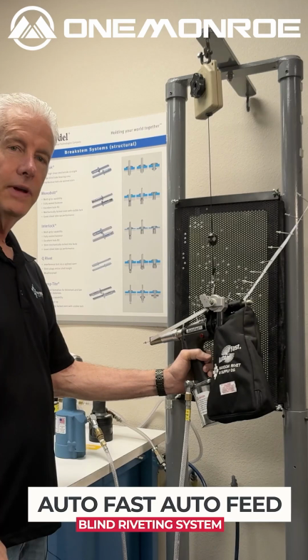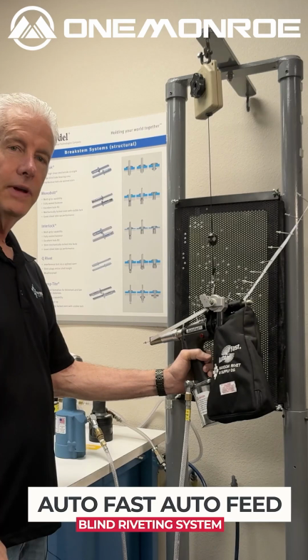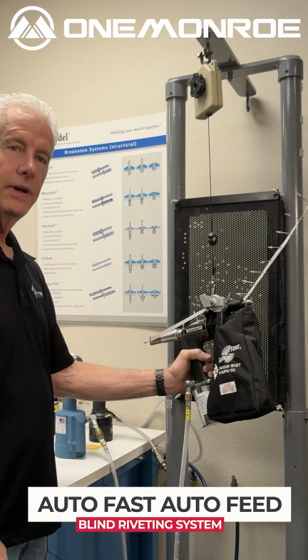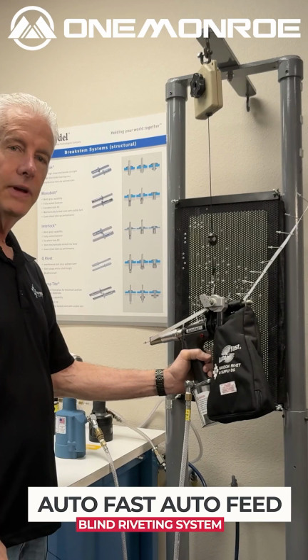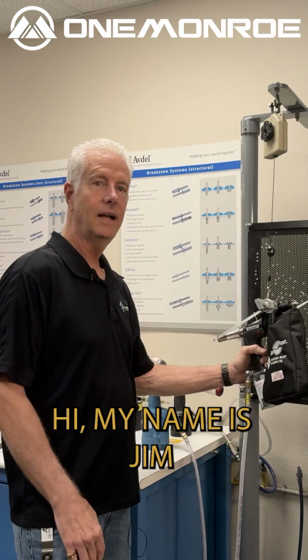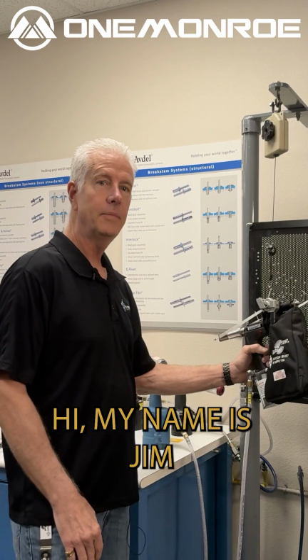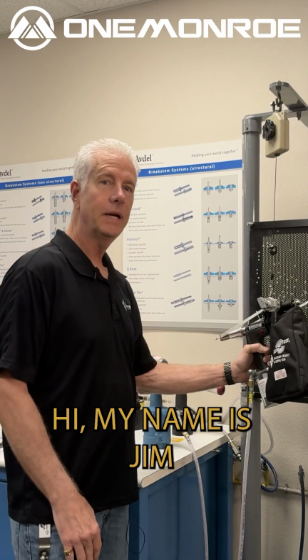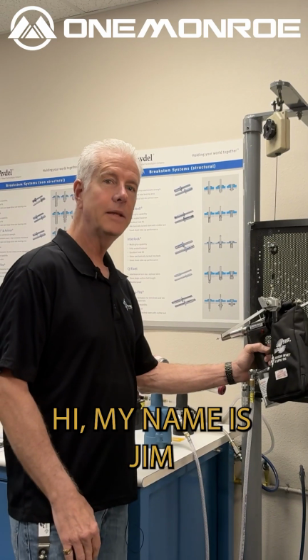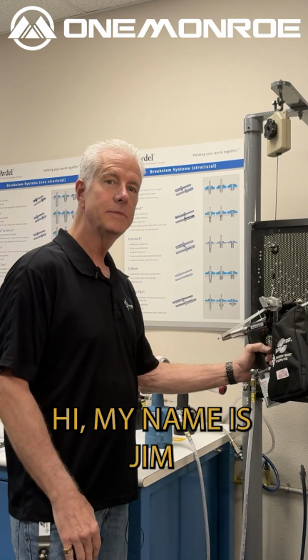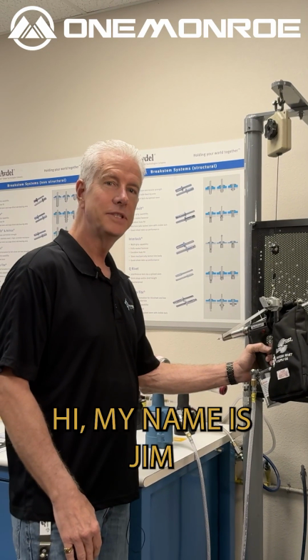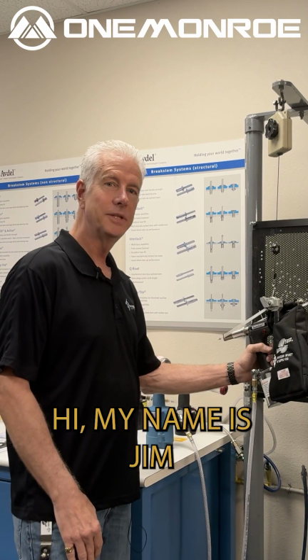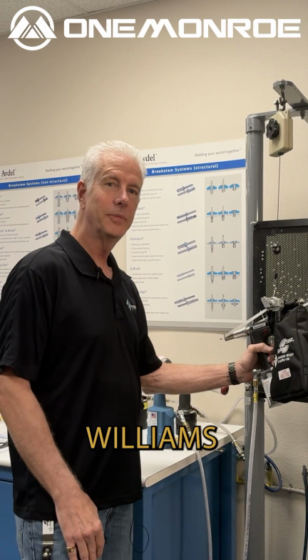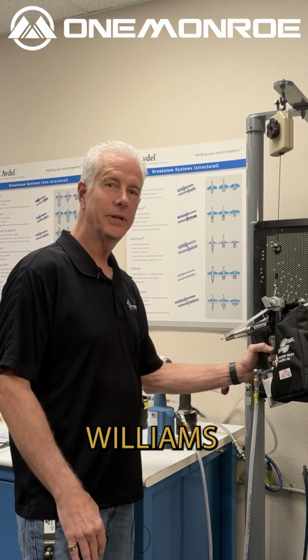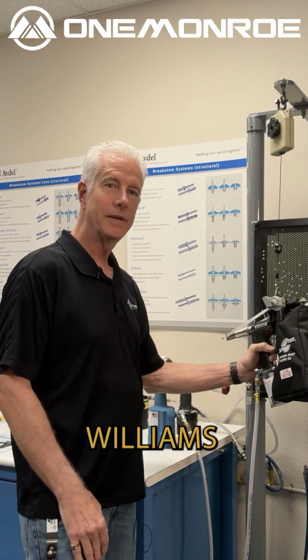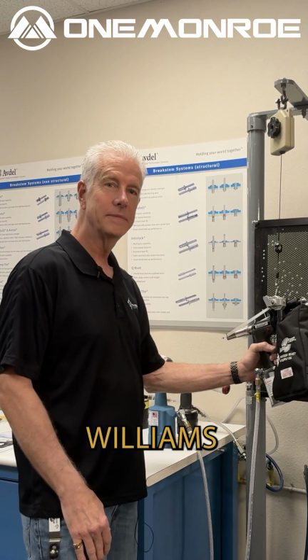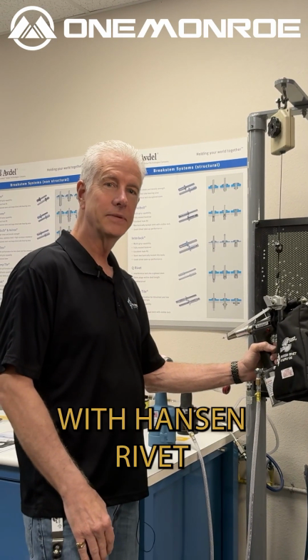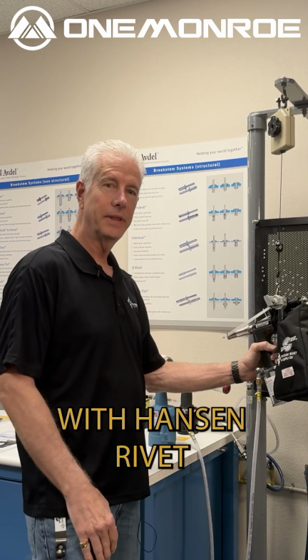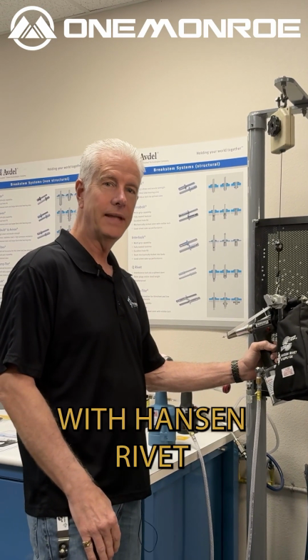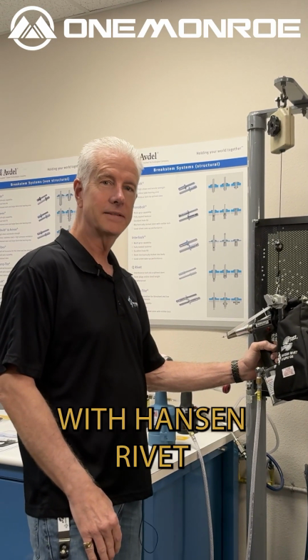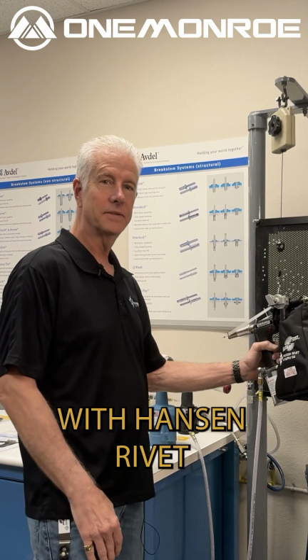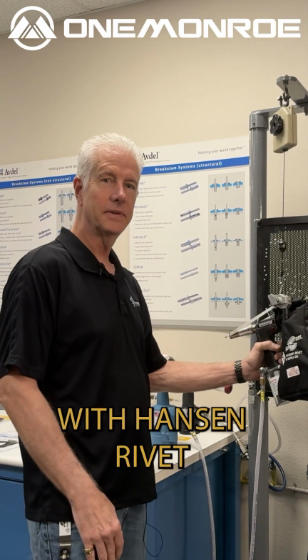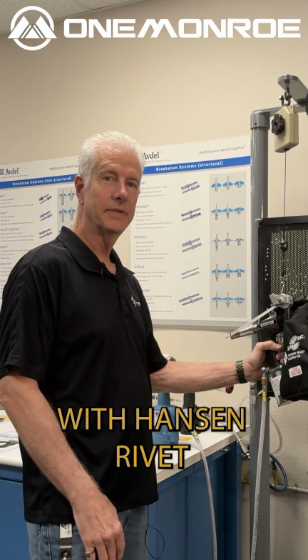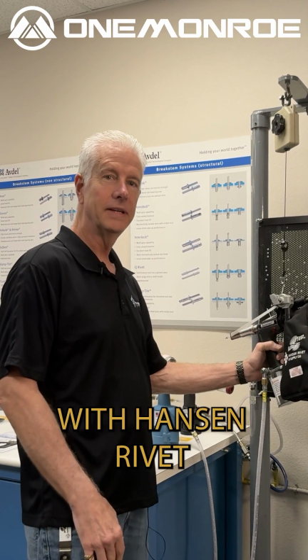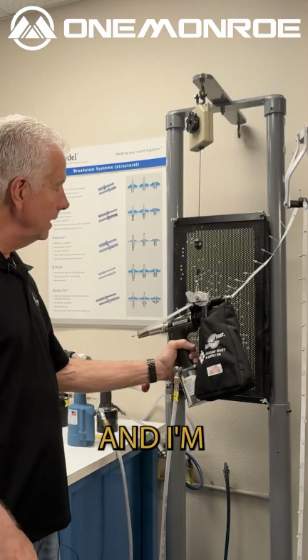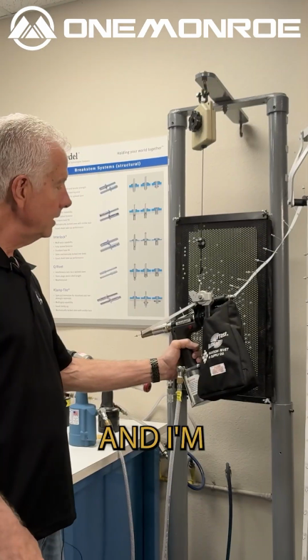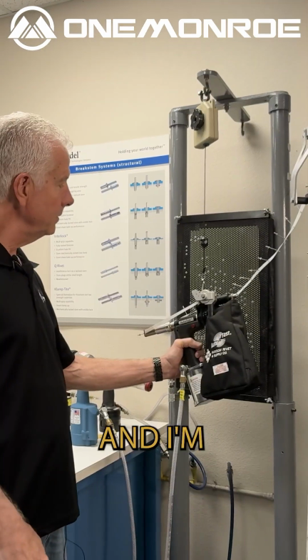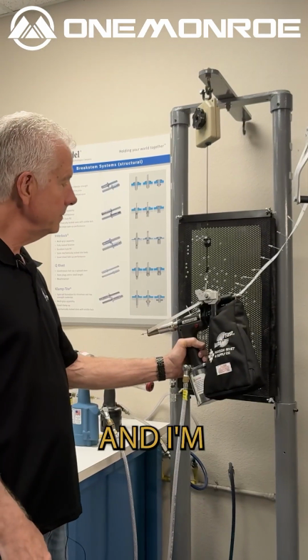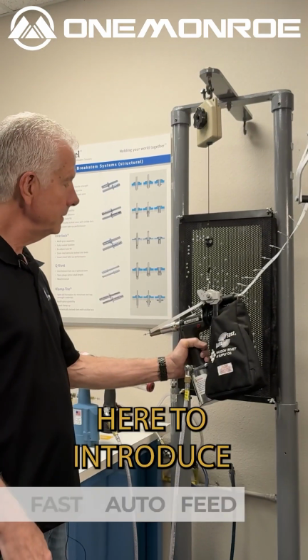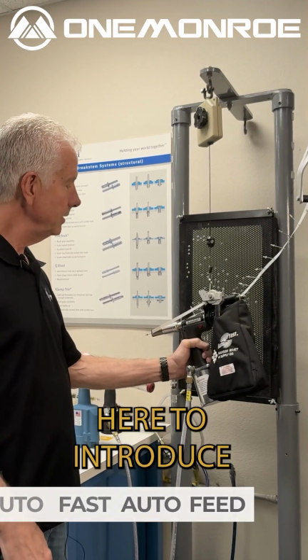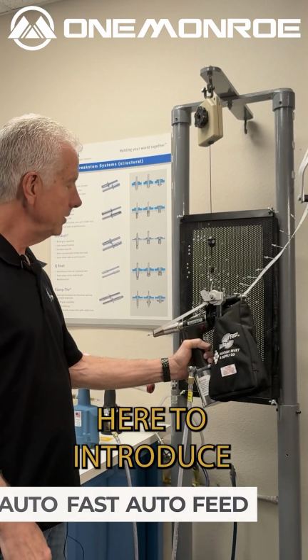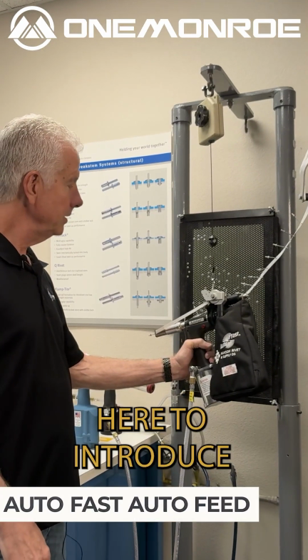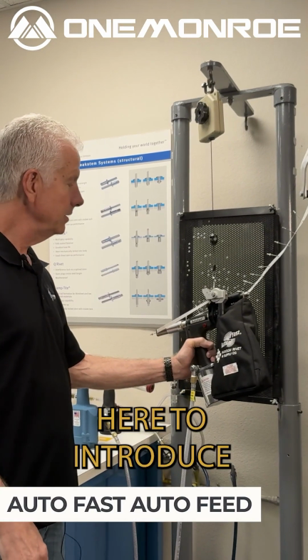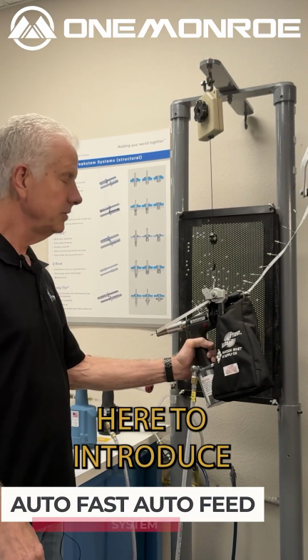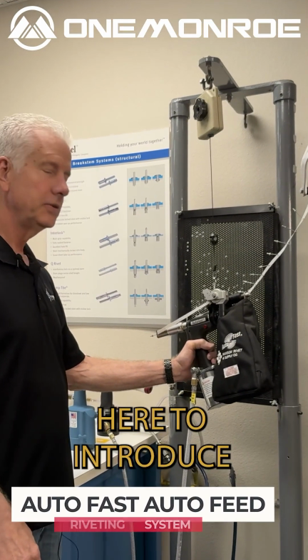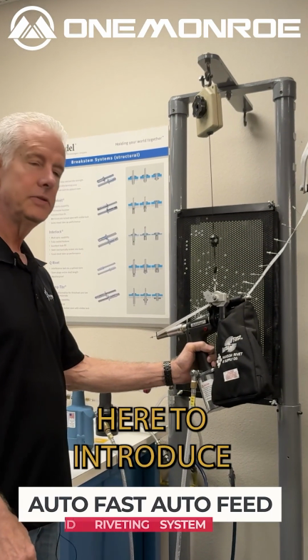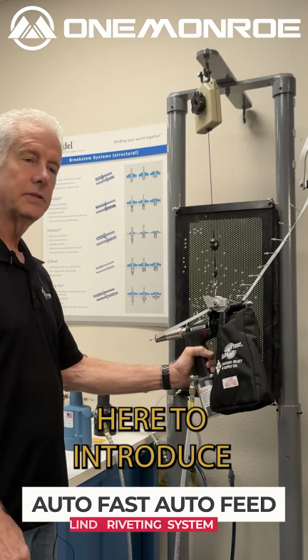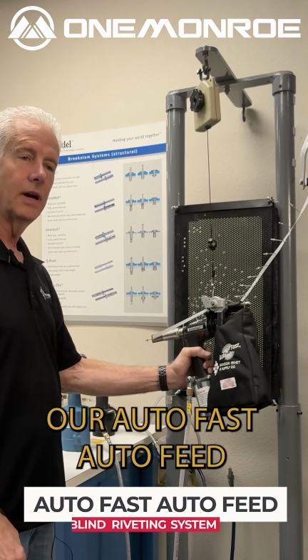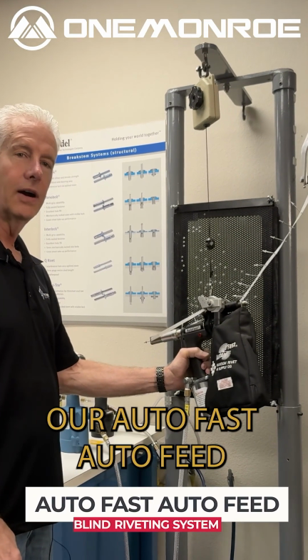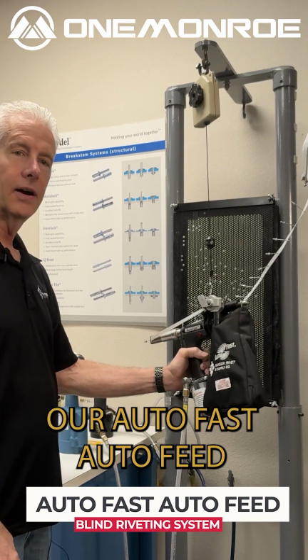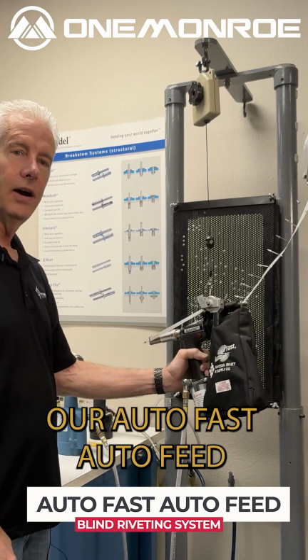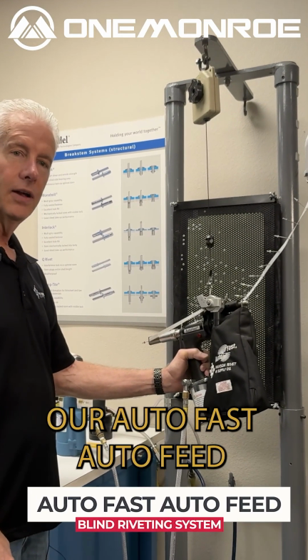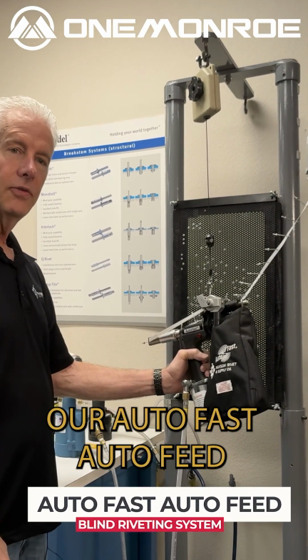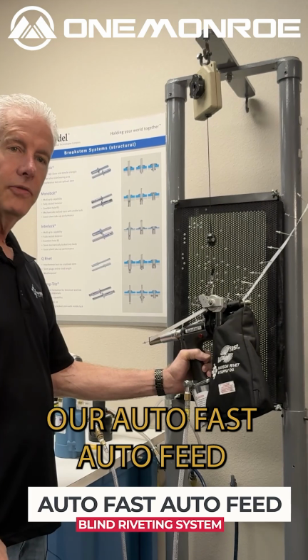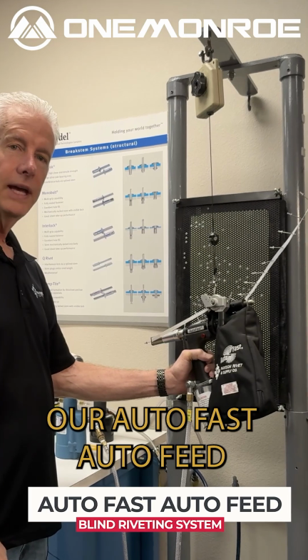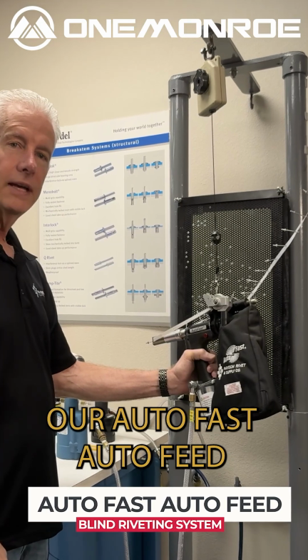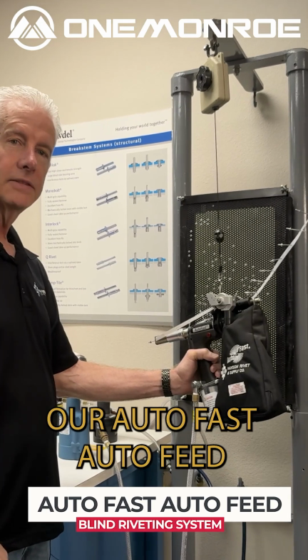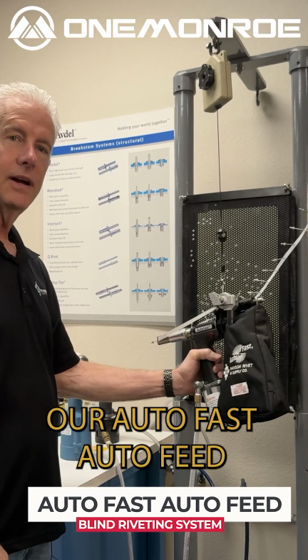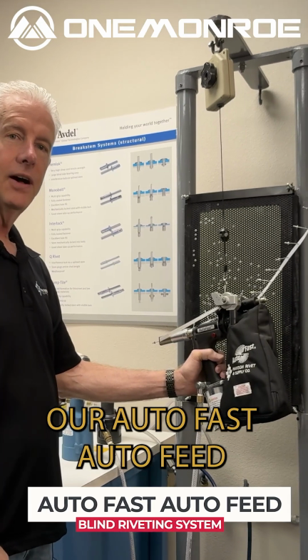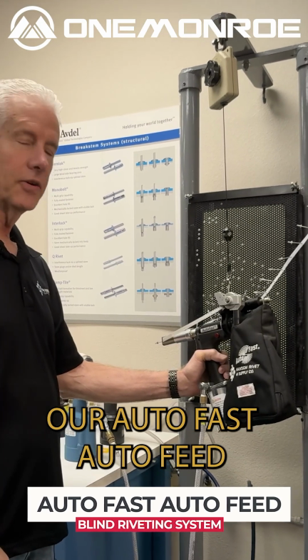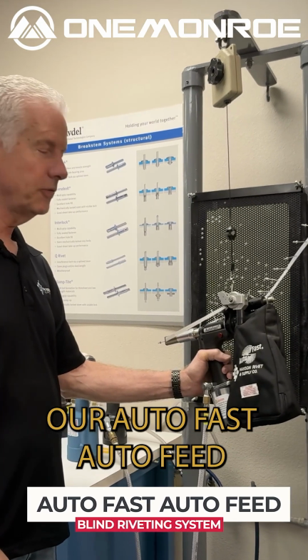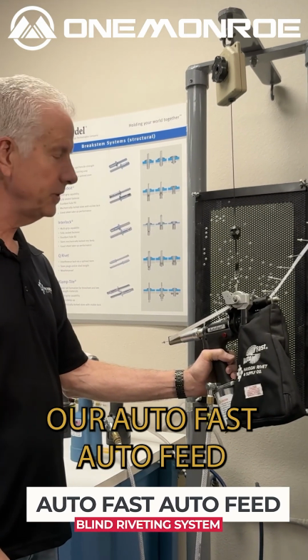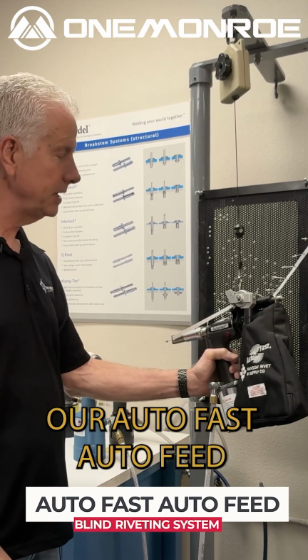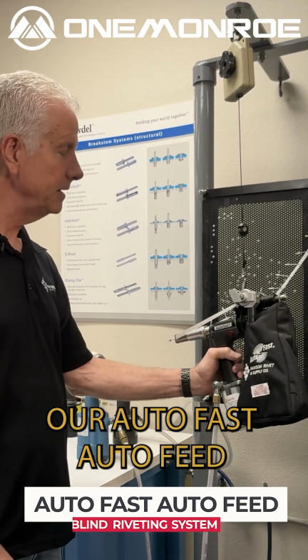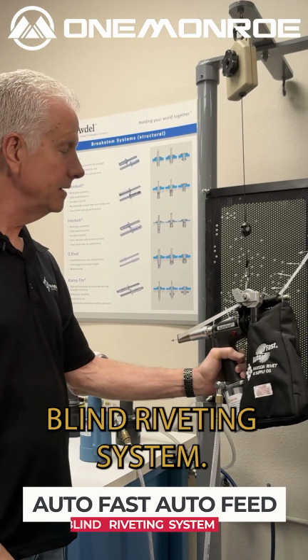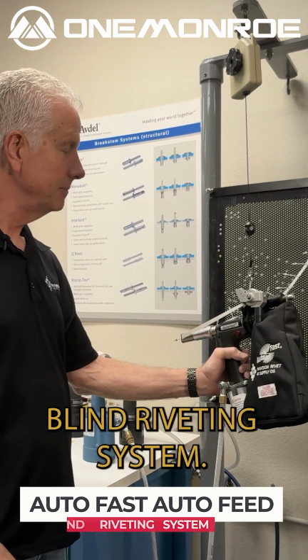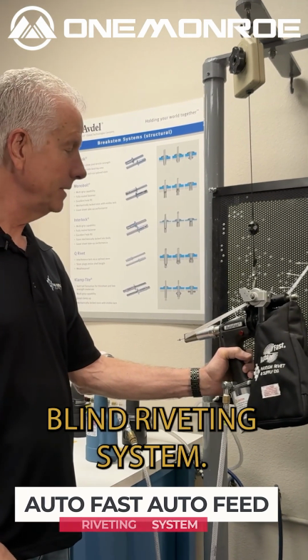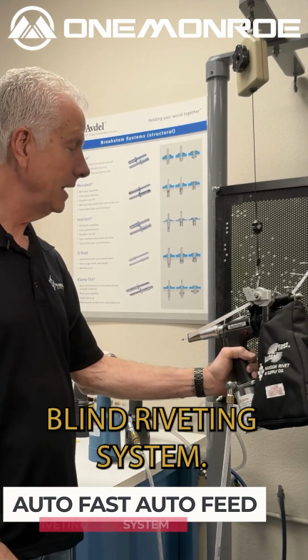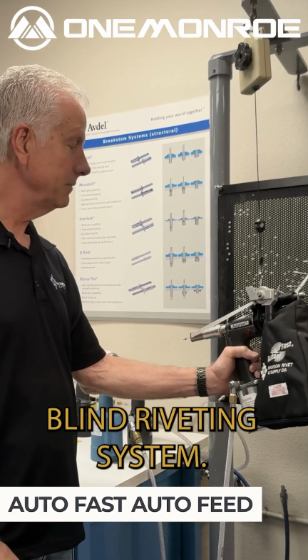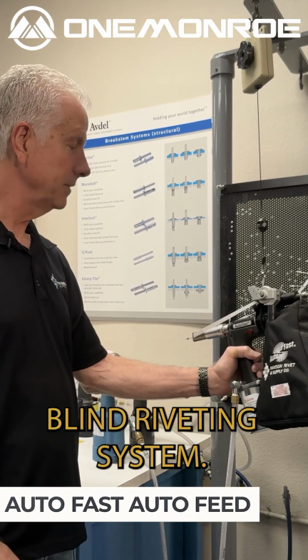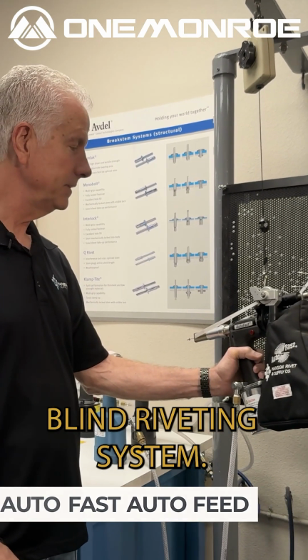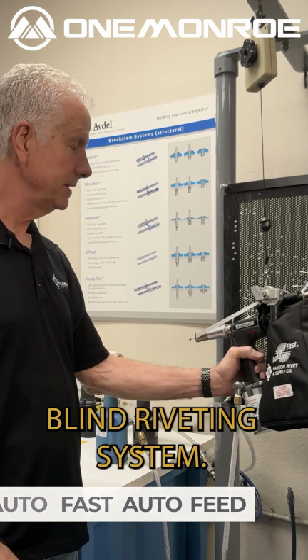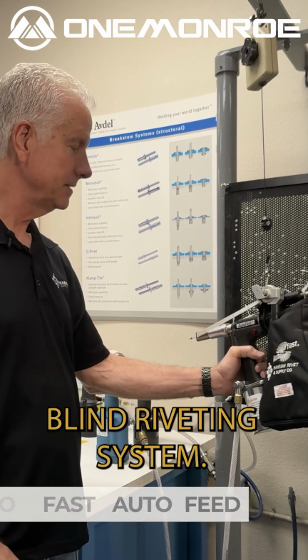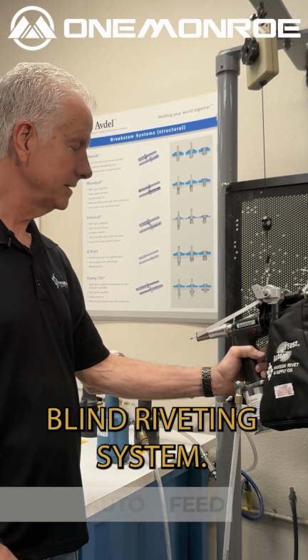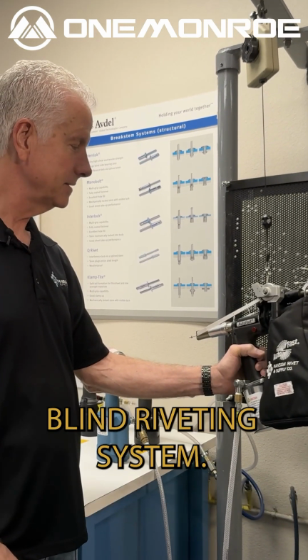Hi, my name is Jim Williams with Hanson Rivet, and I'm here to introduce our AutoFast Auto Feed Blind Riveting System.